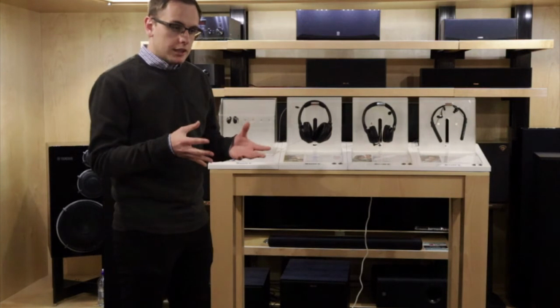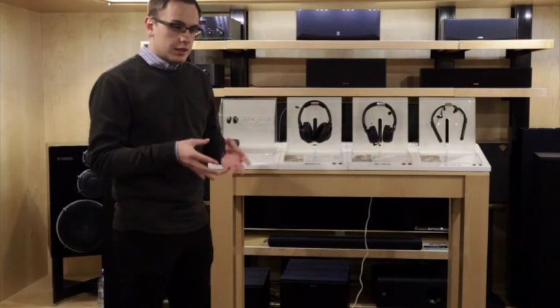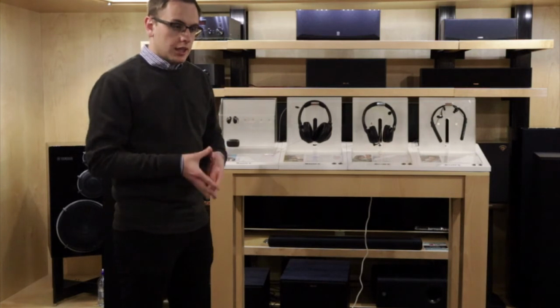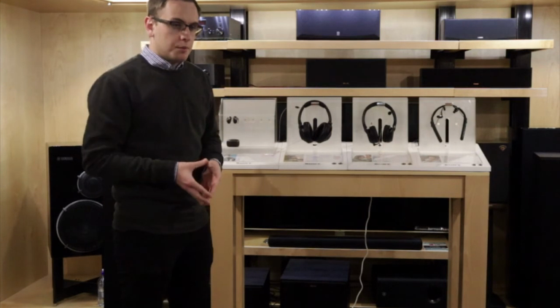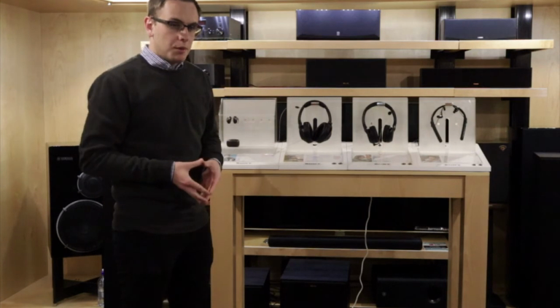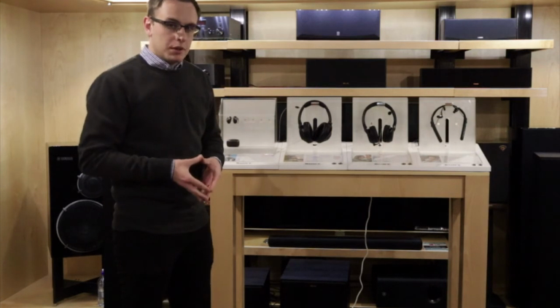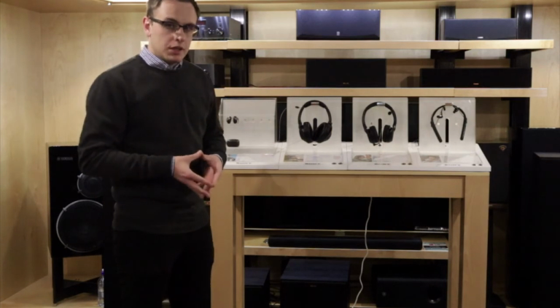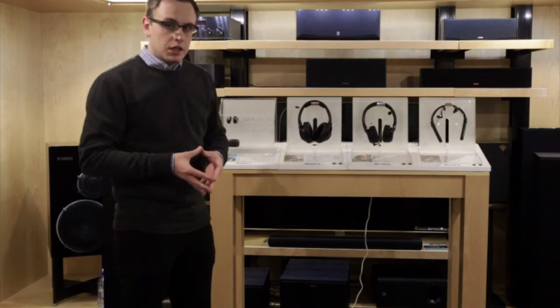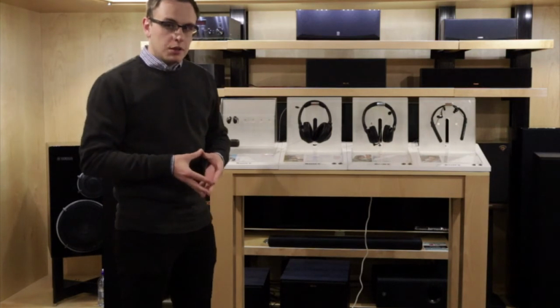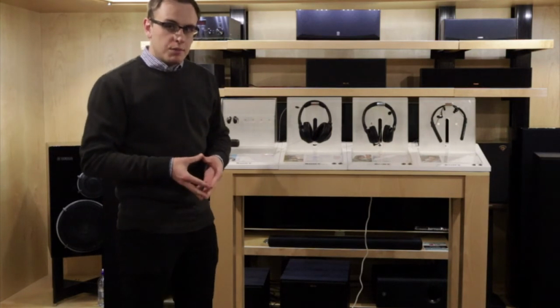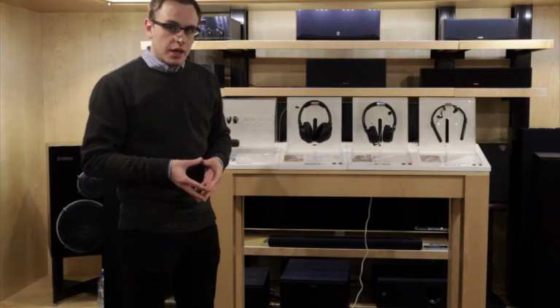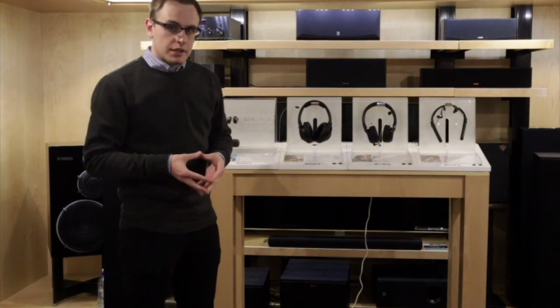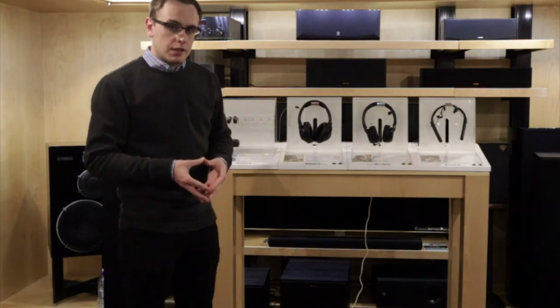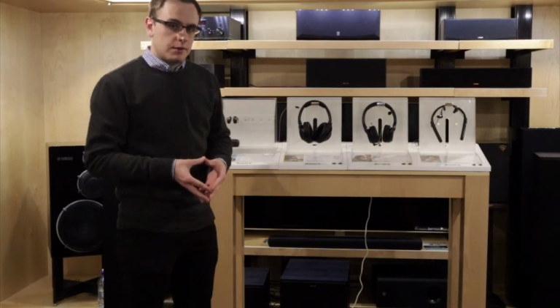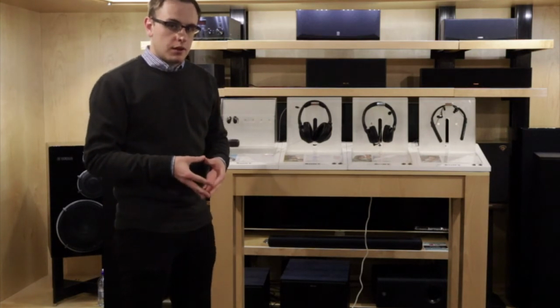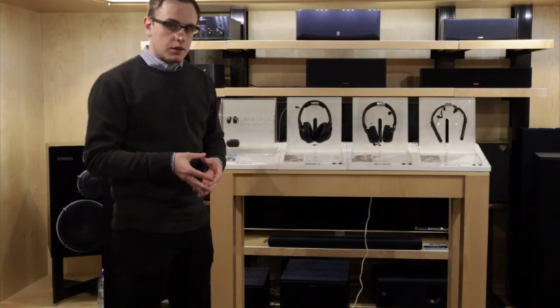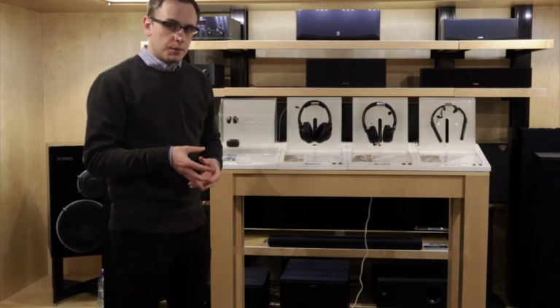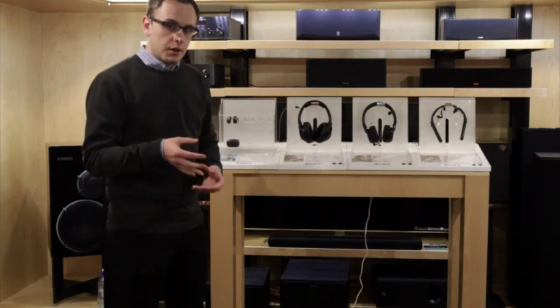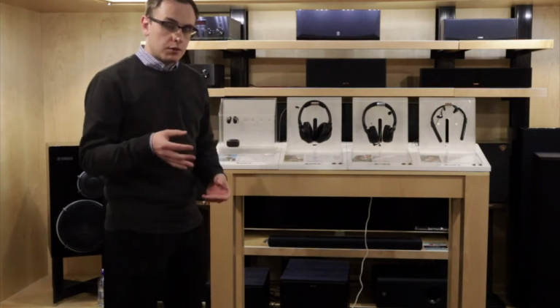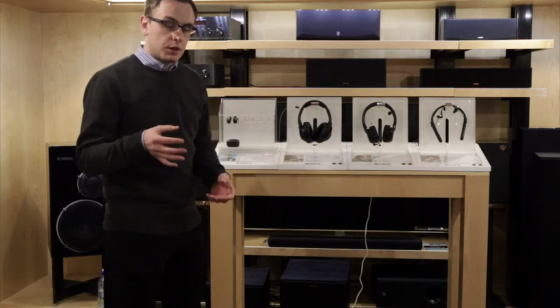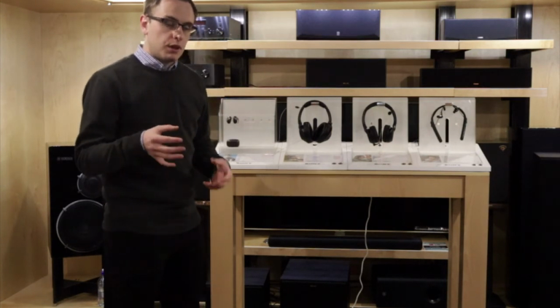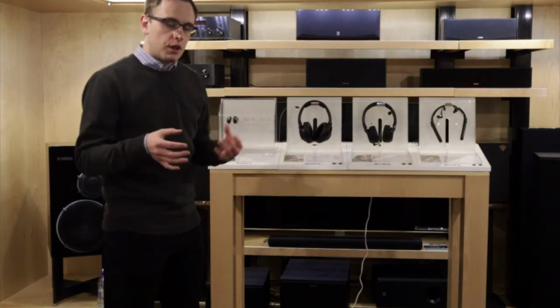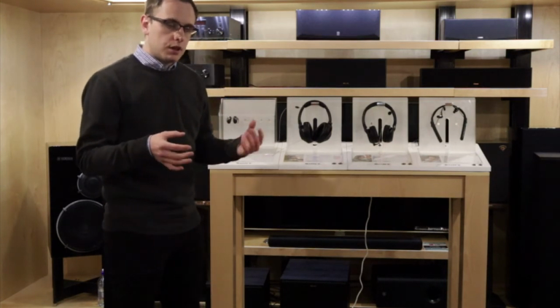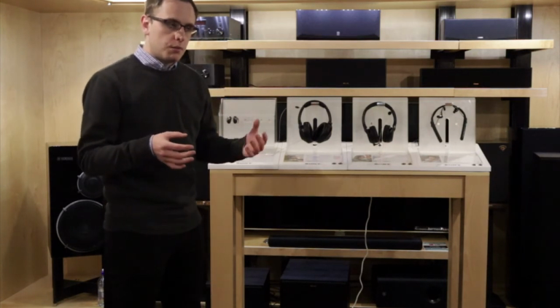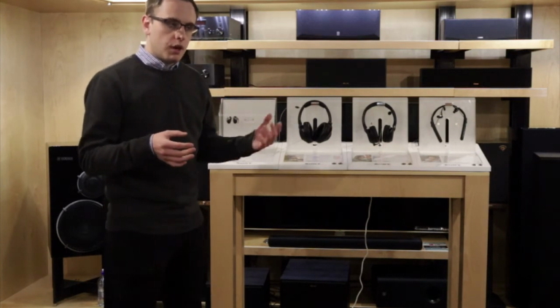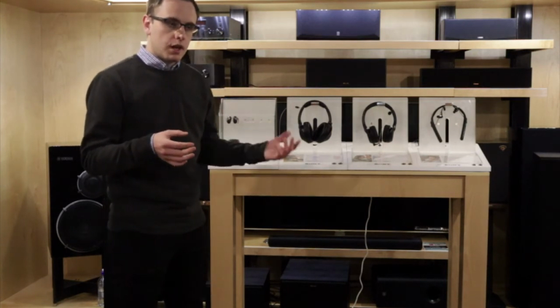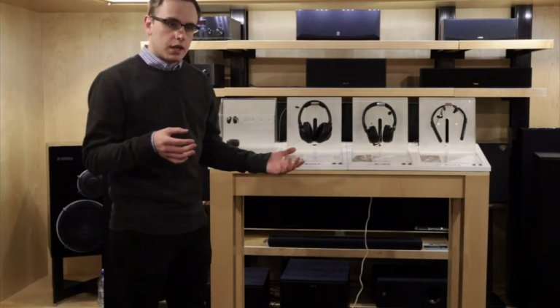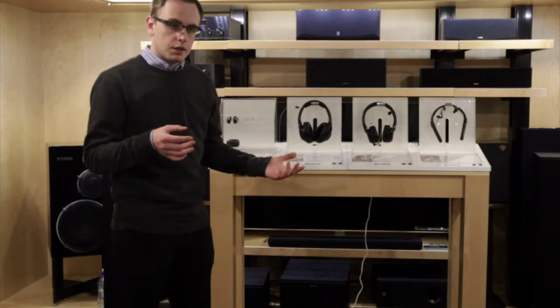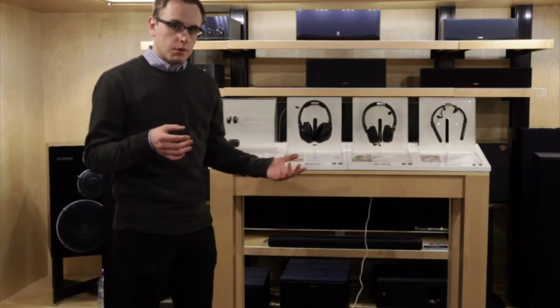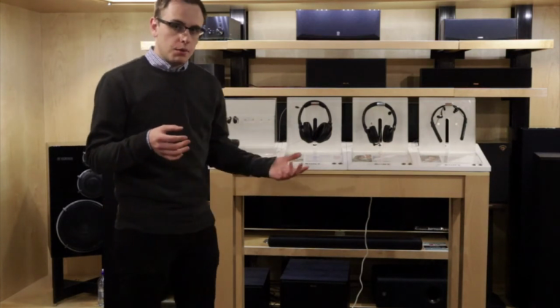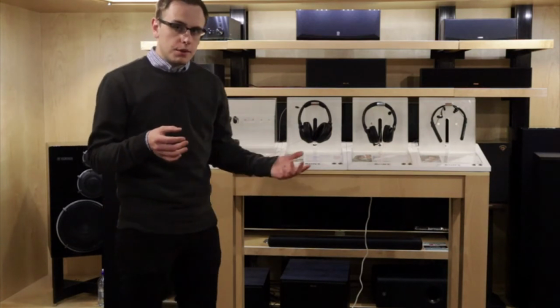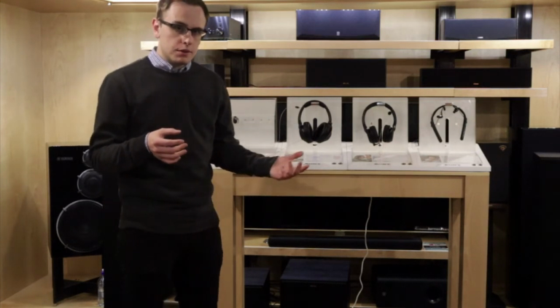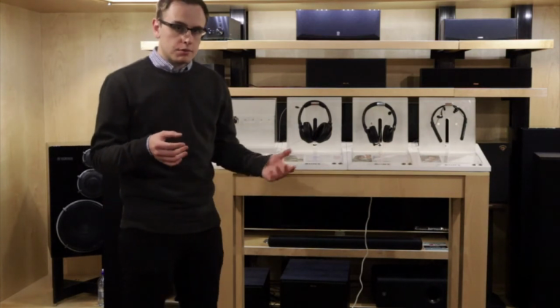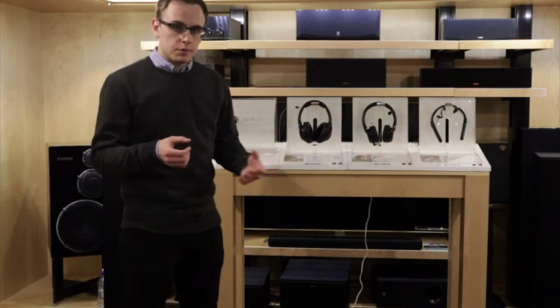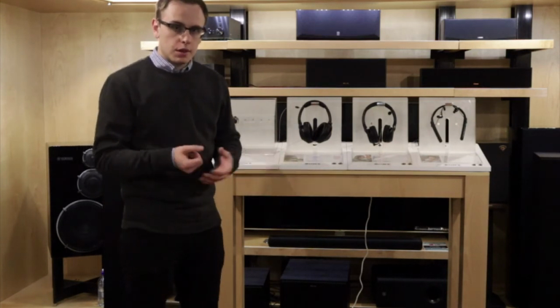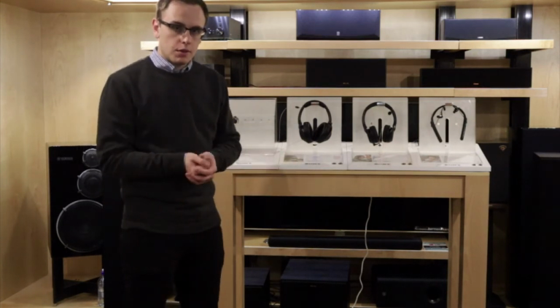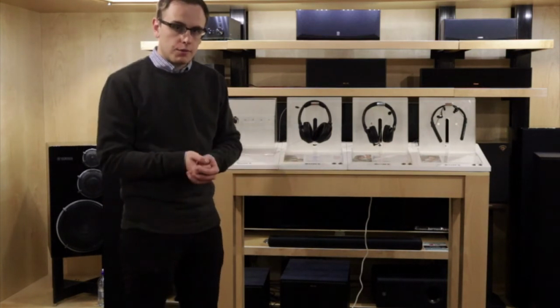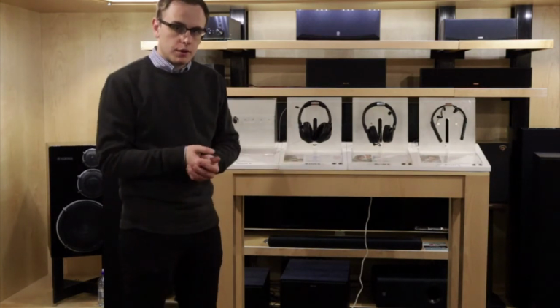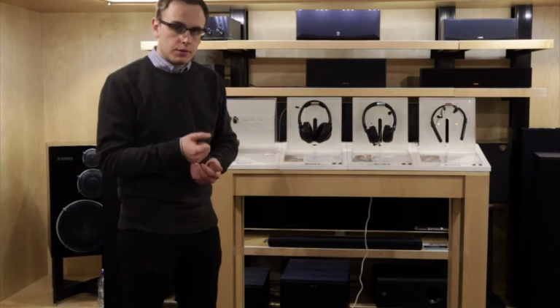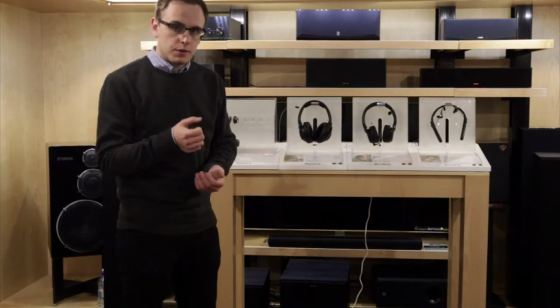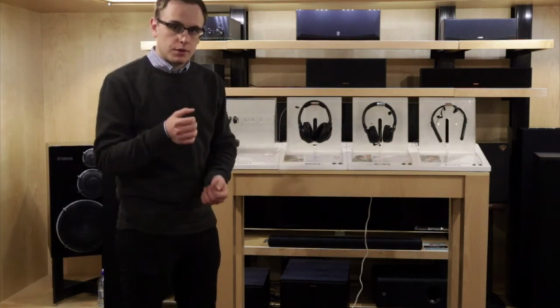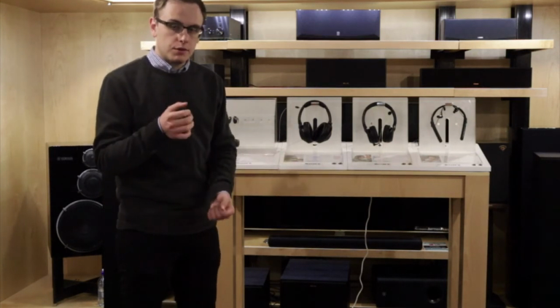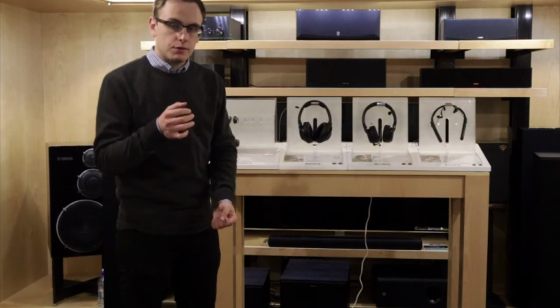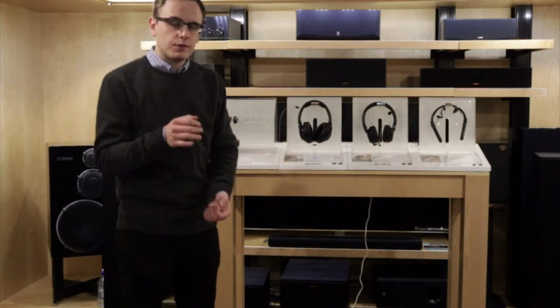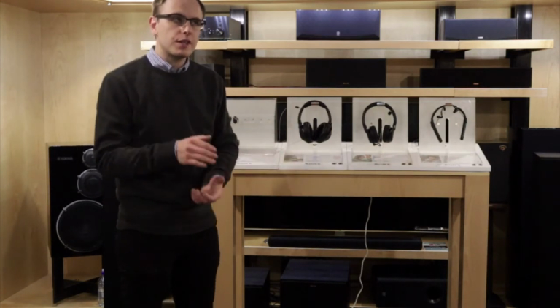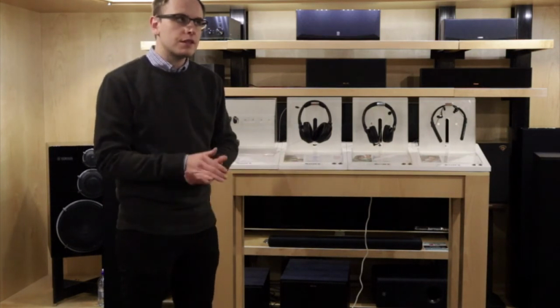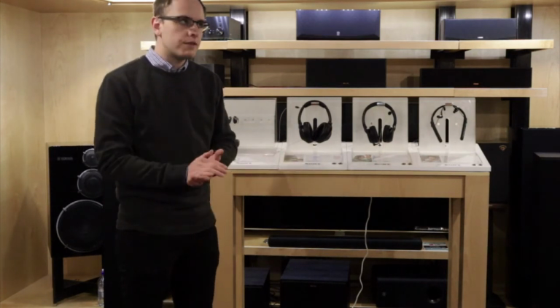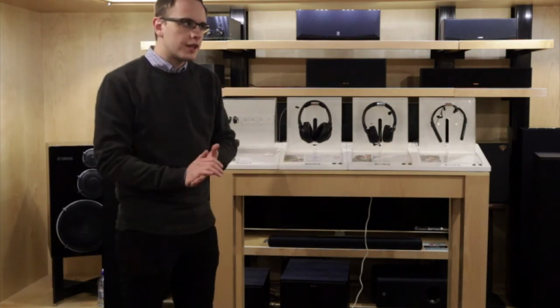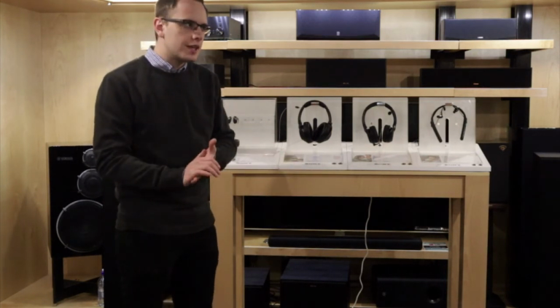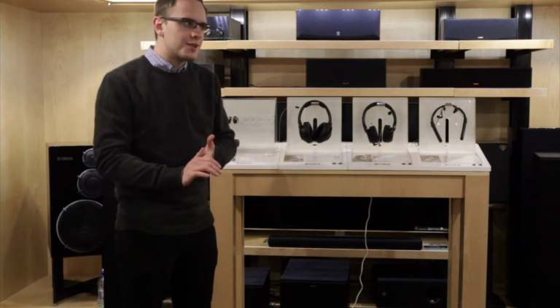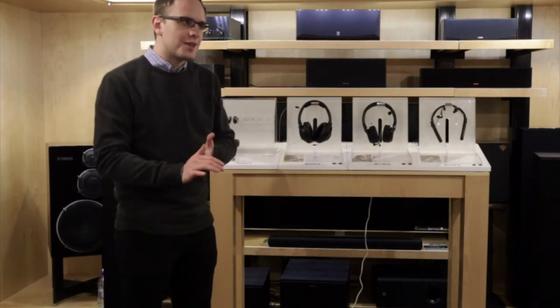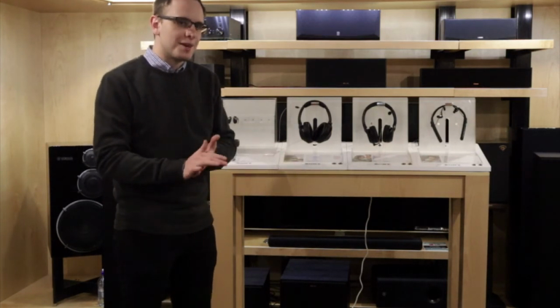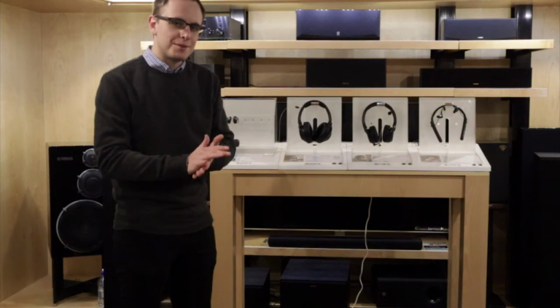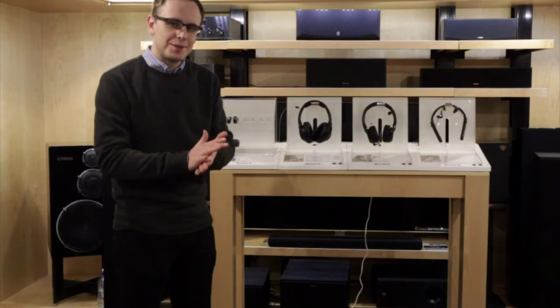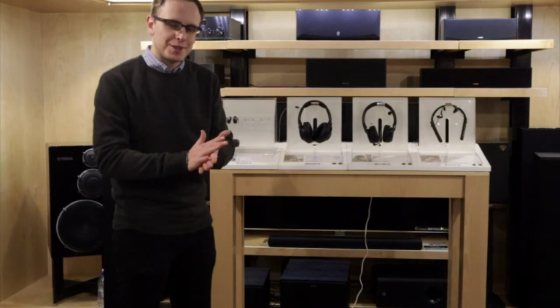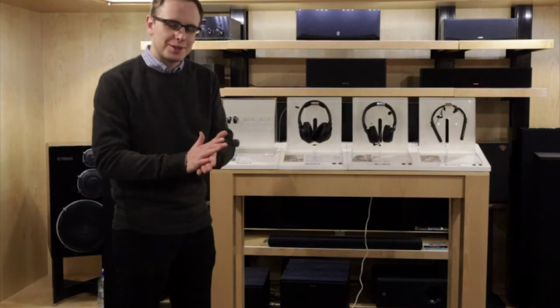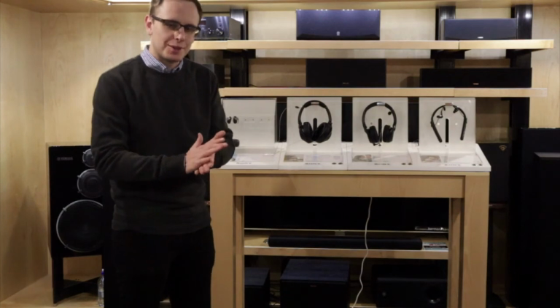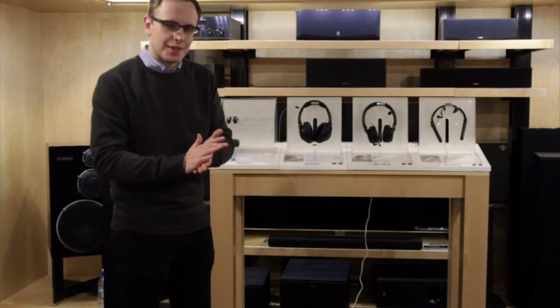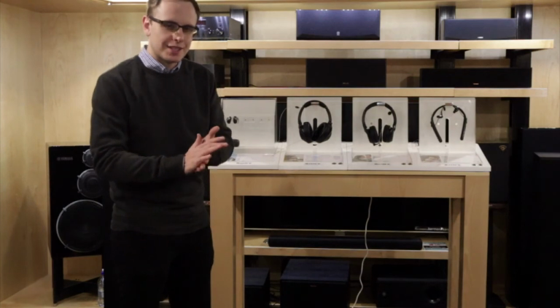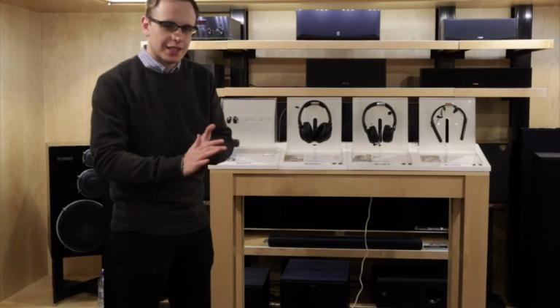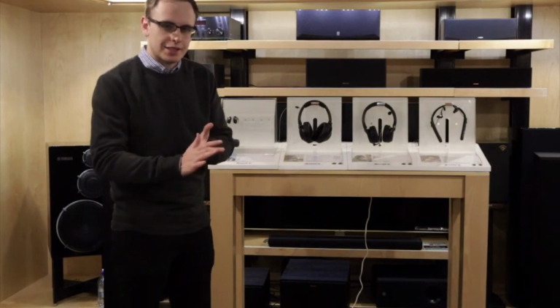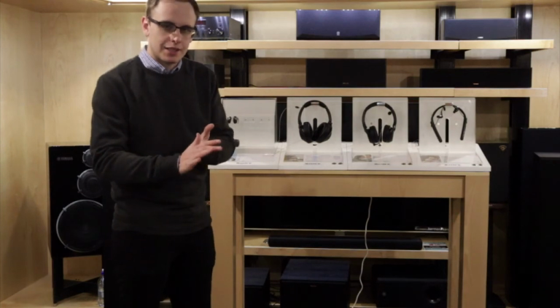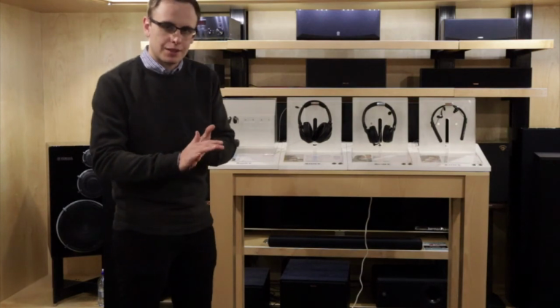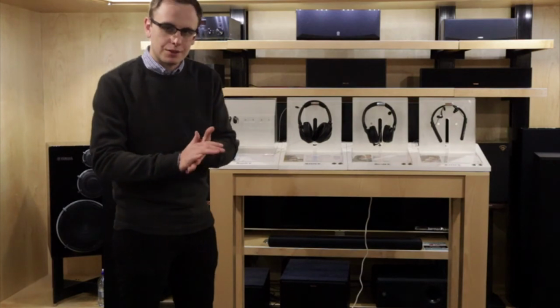I'd say probably the best headphone on the market at the moment. Feel free to come to the store and try it out.